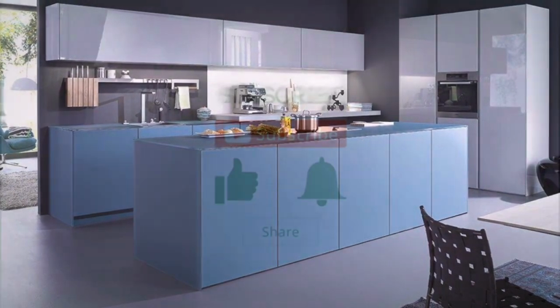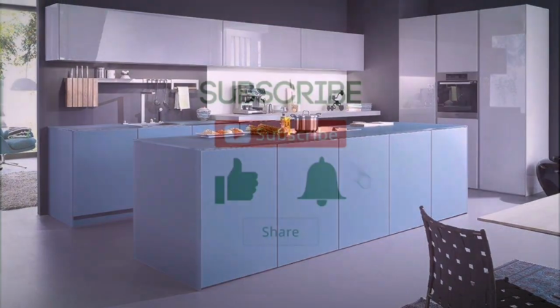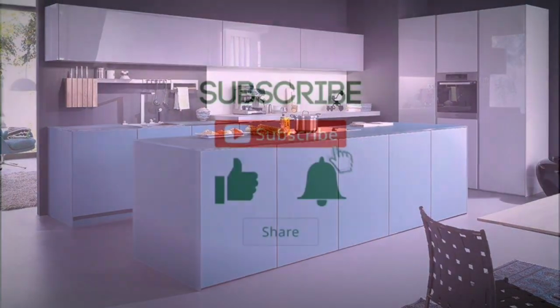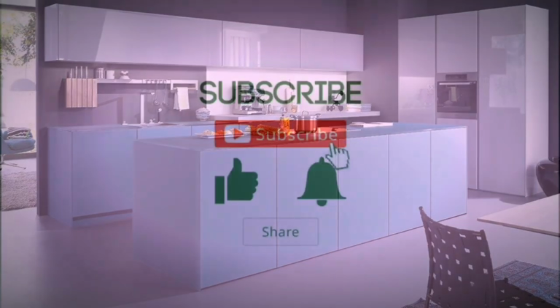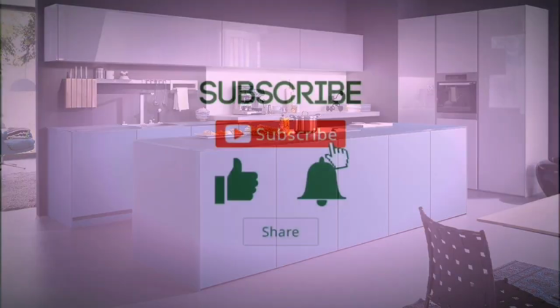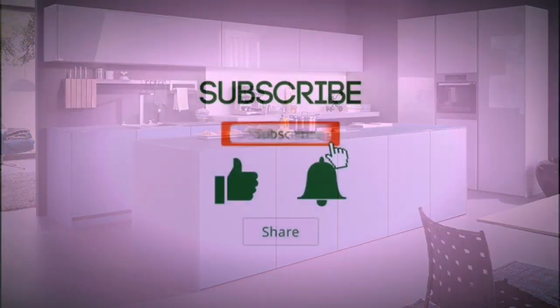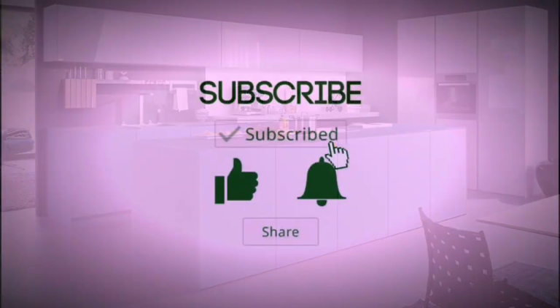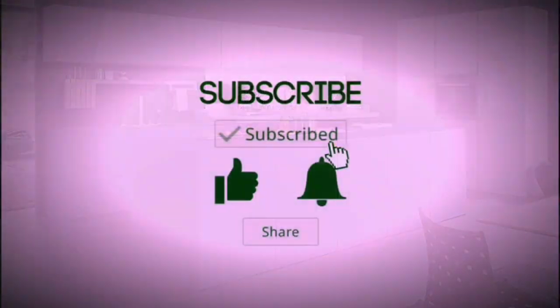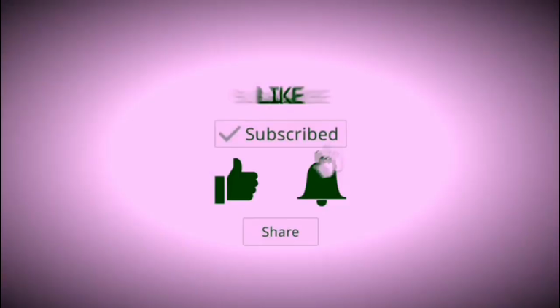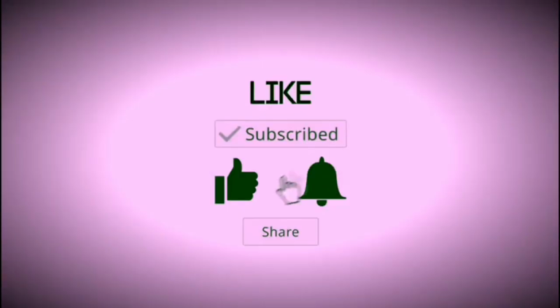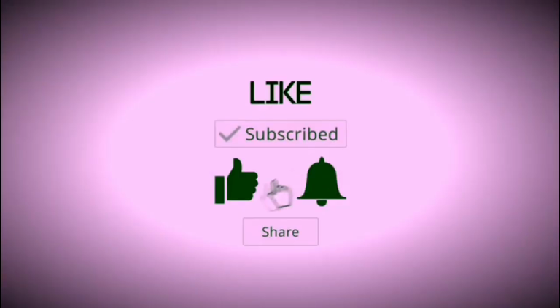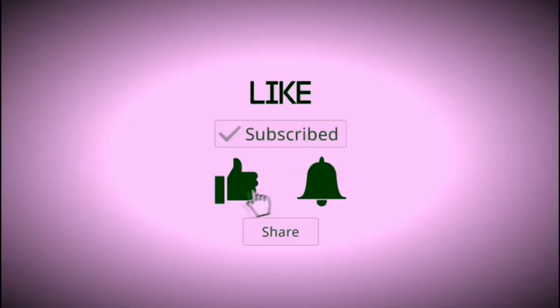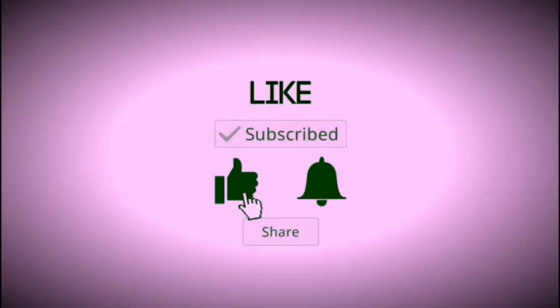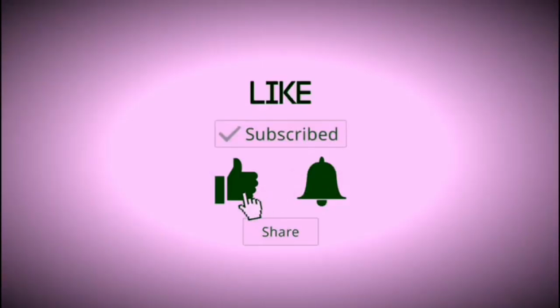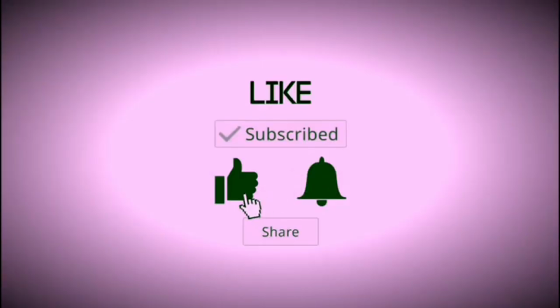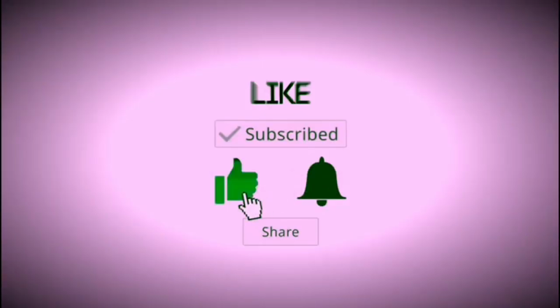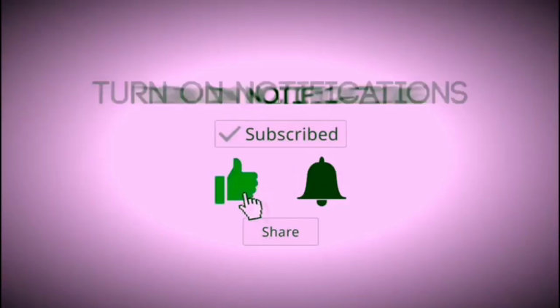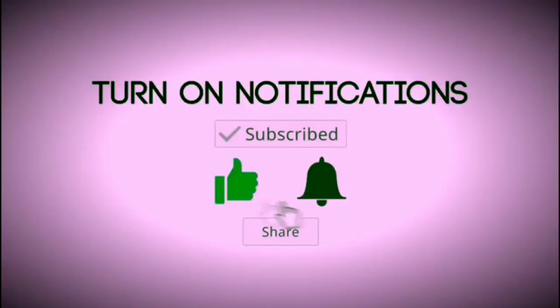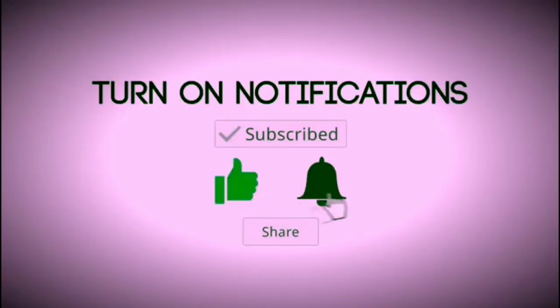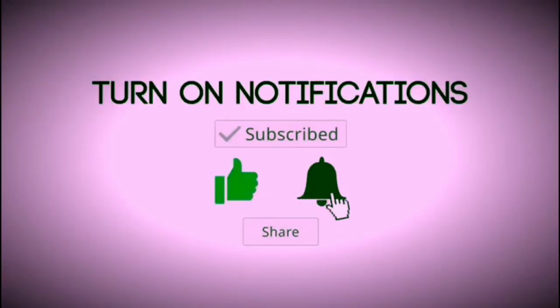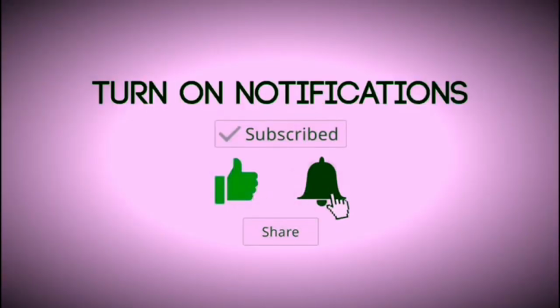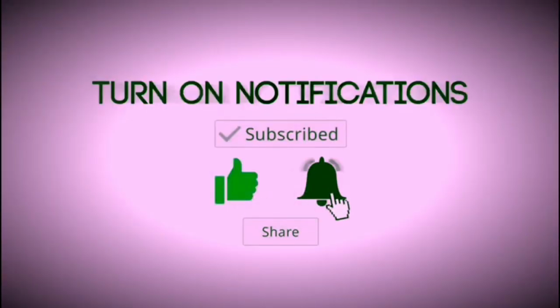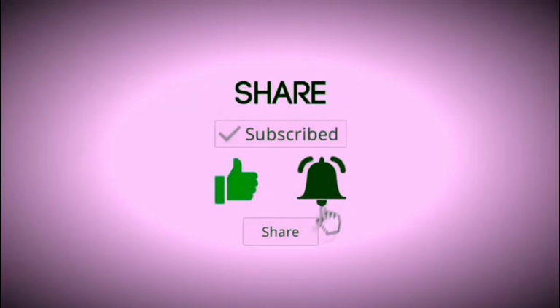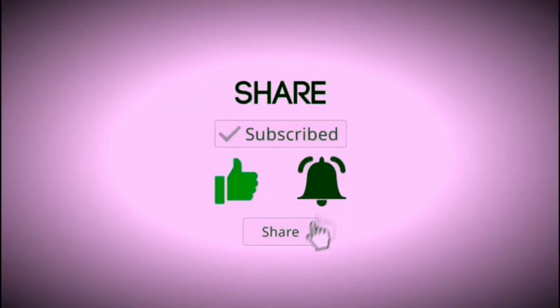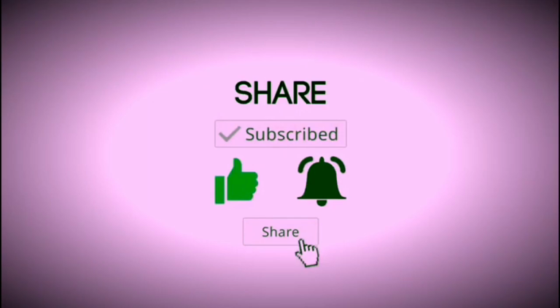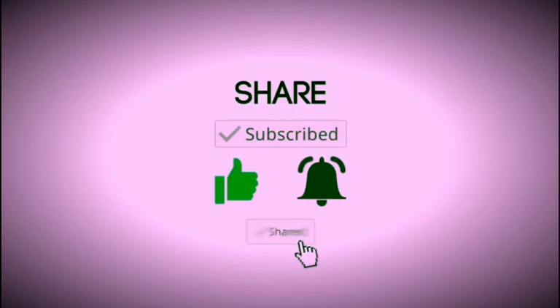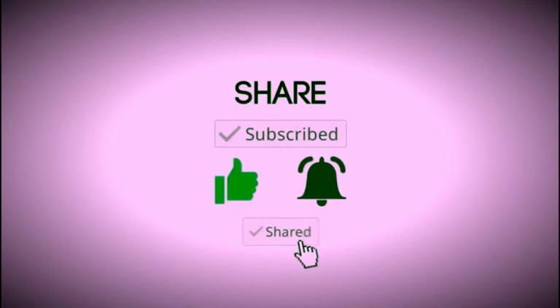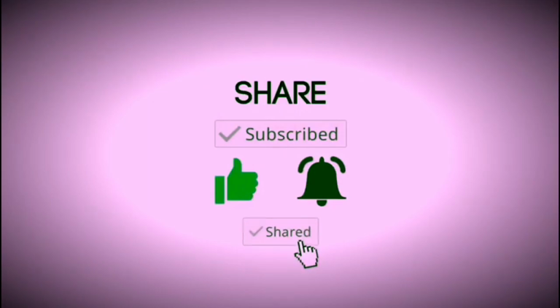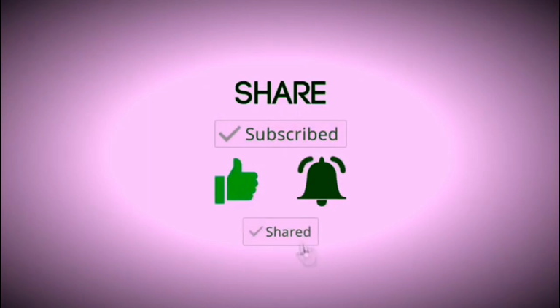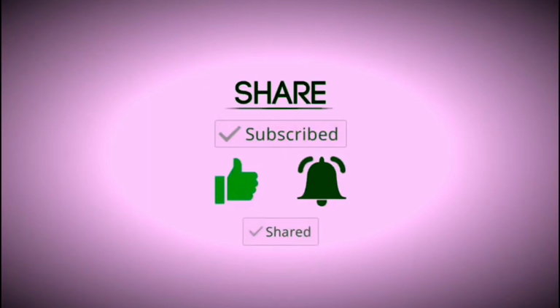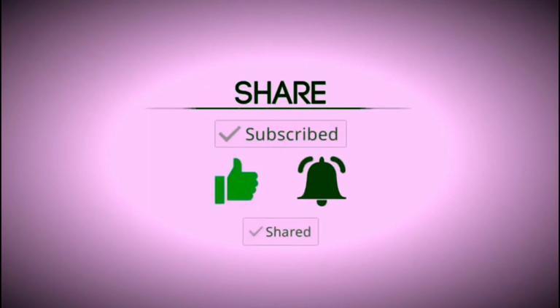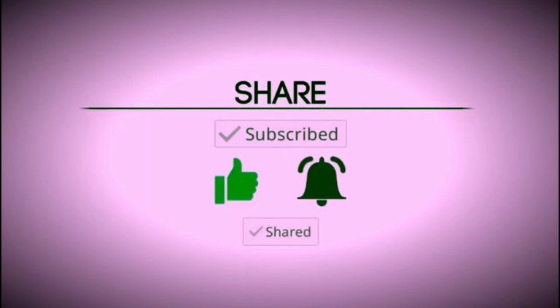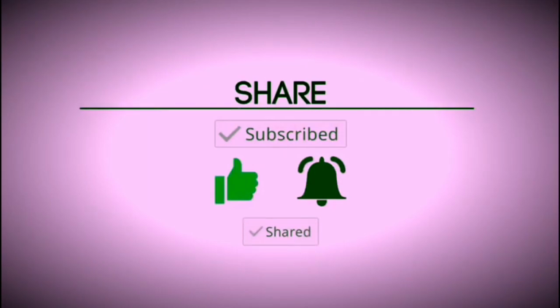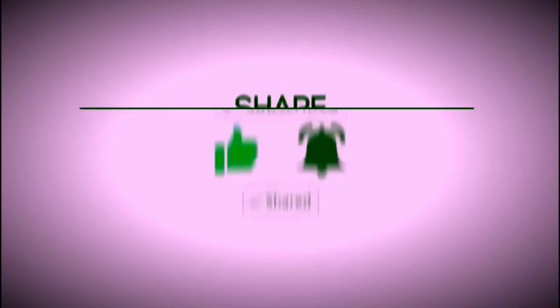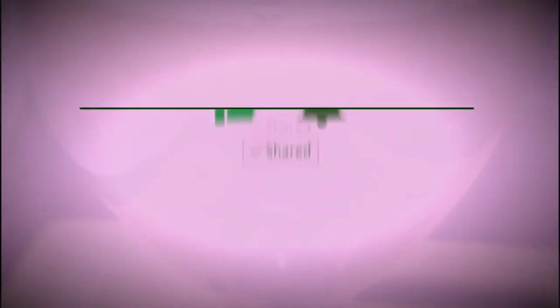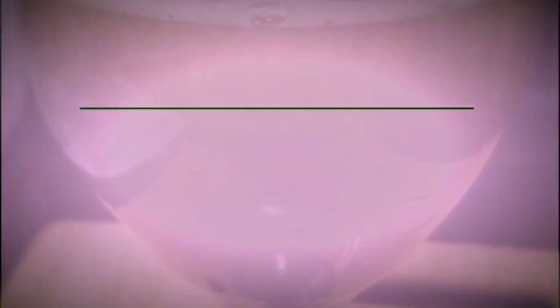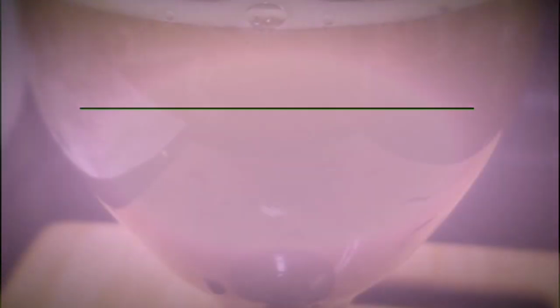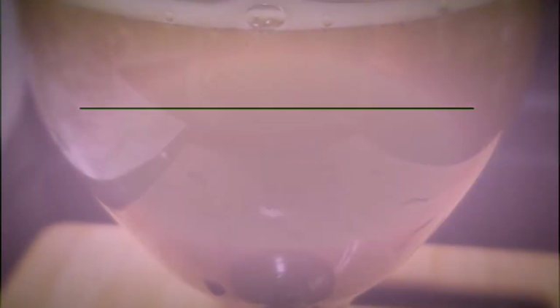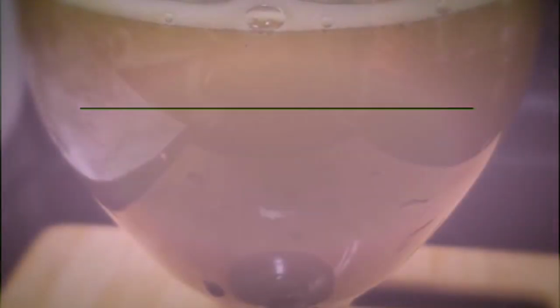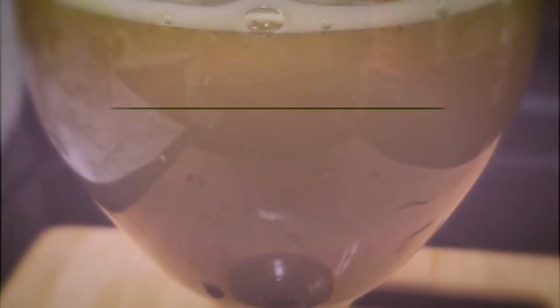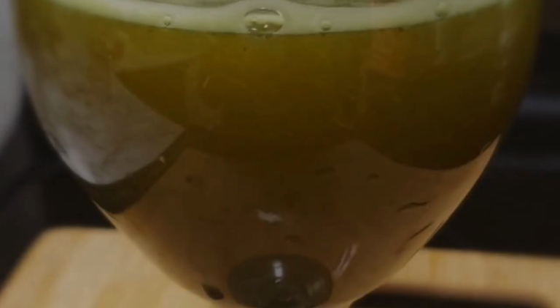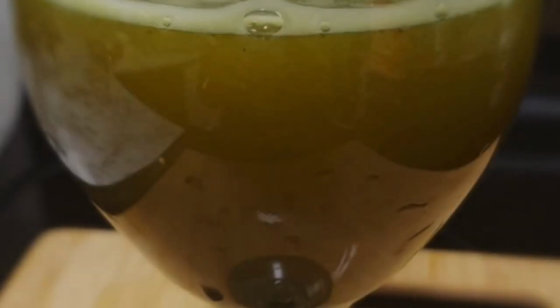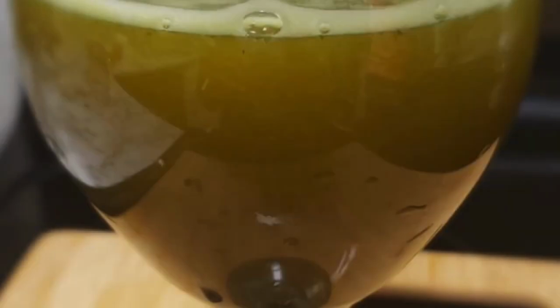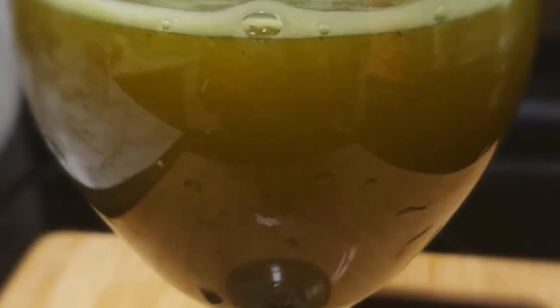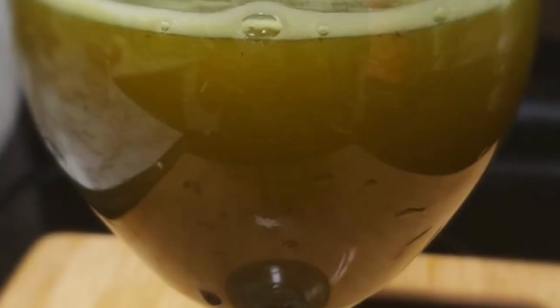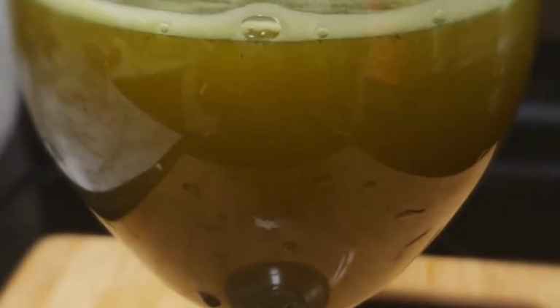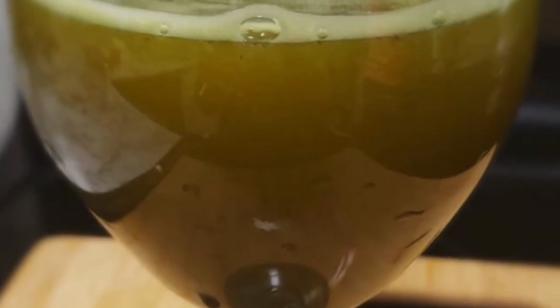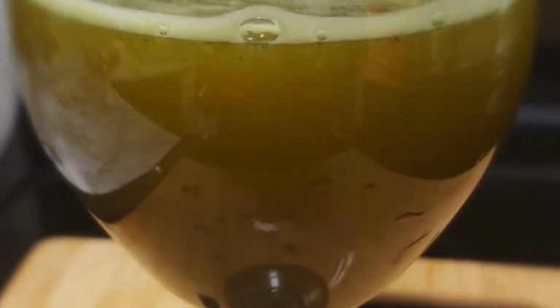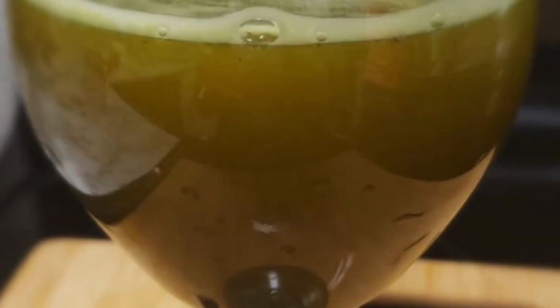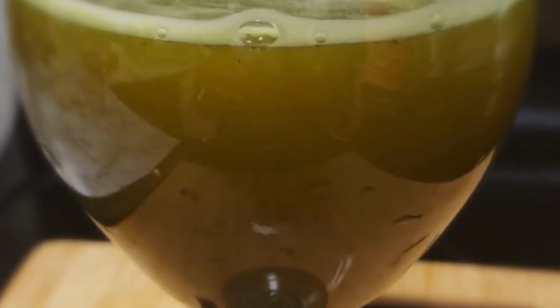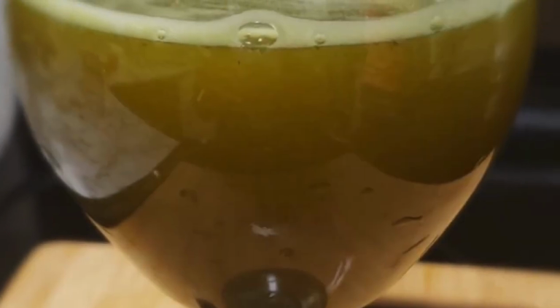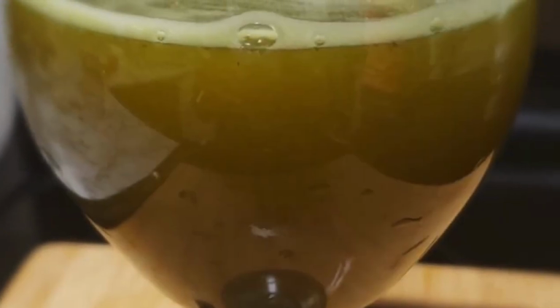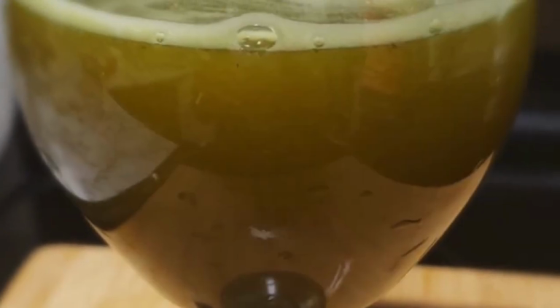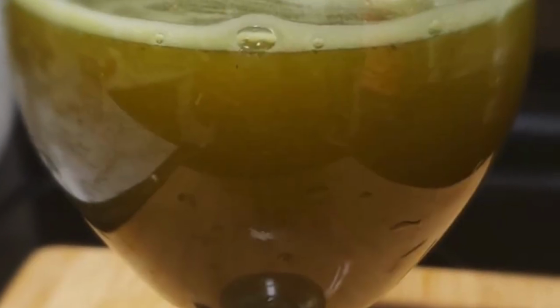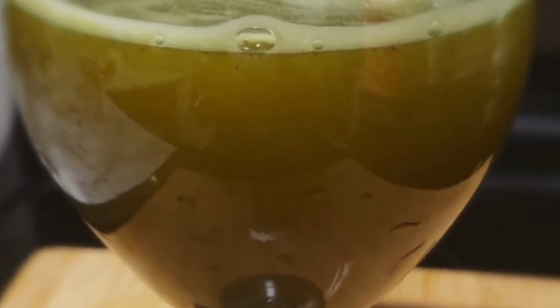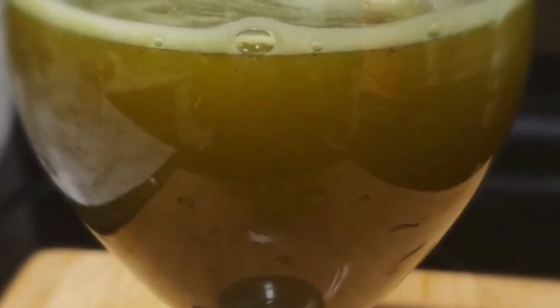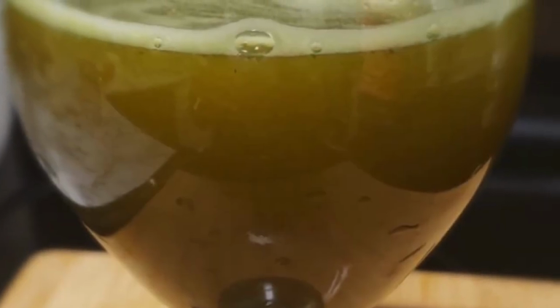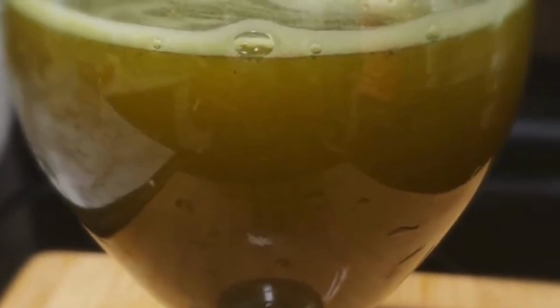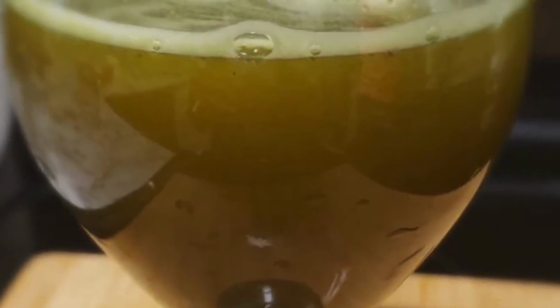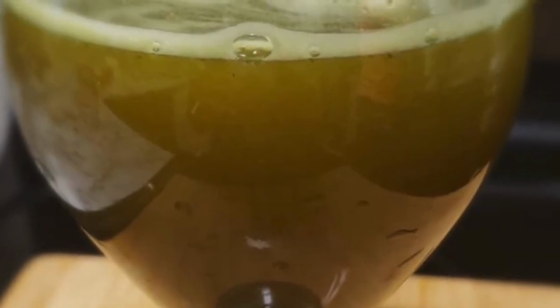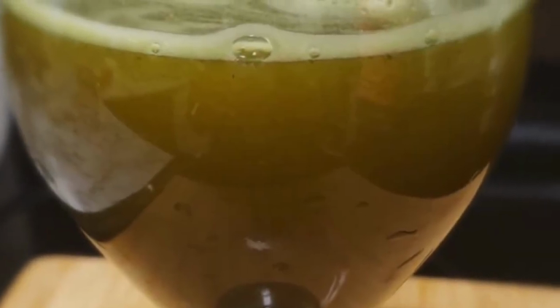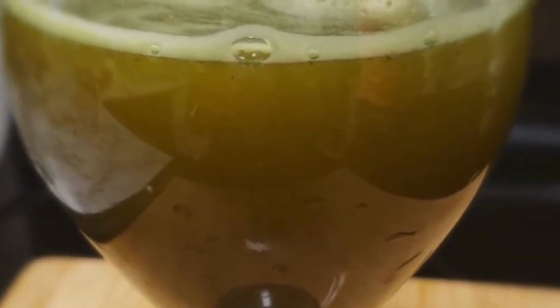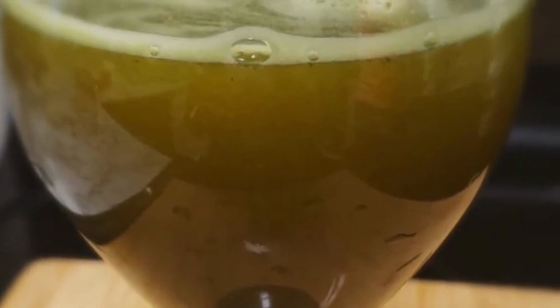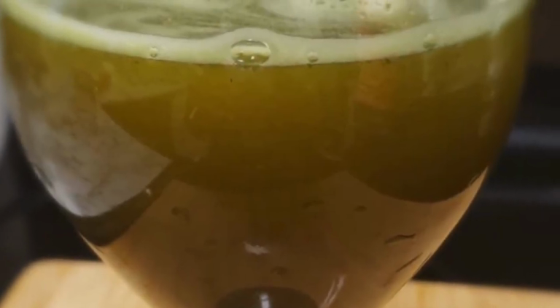Subscribe, like, and share my channel. Thank you. Hello friends, welcome back to Tazebird.